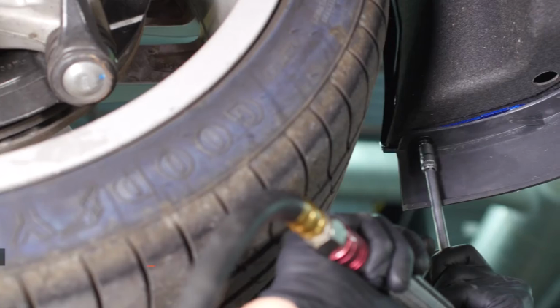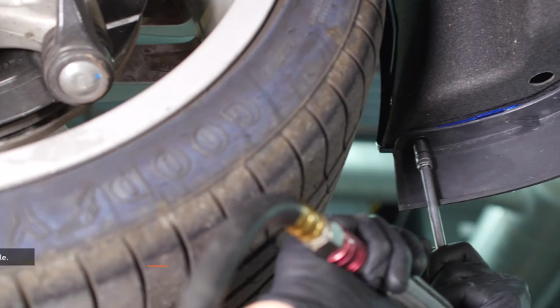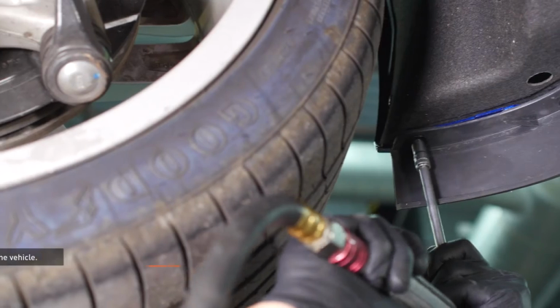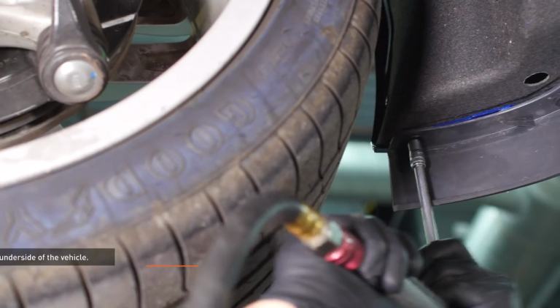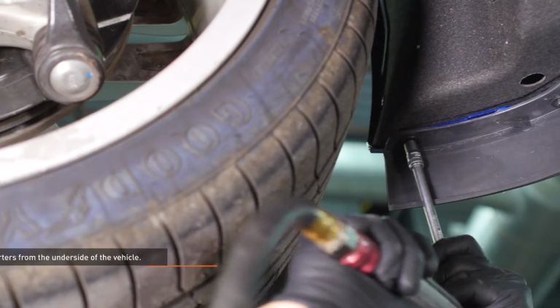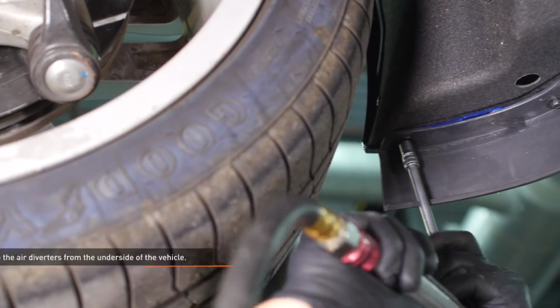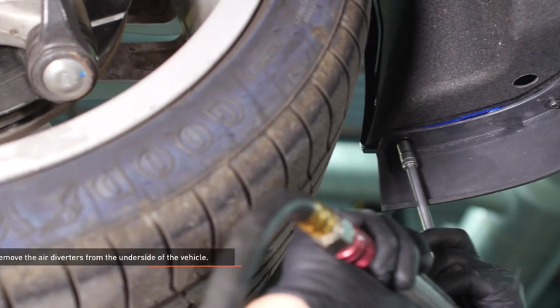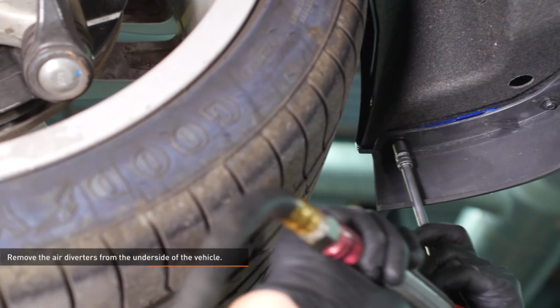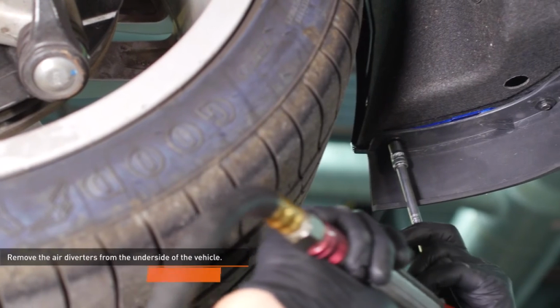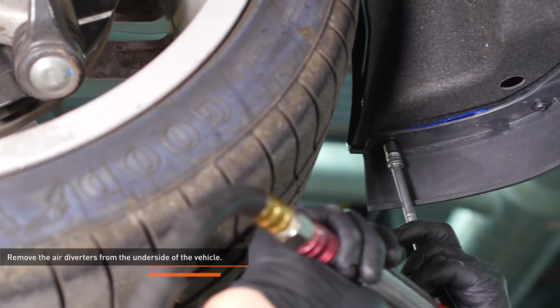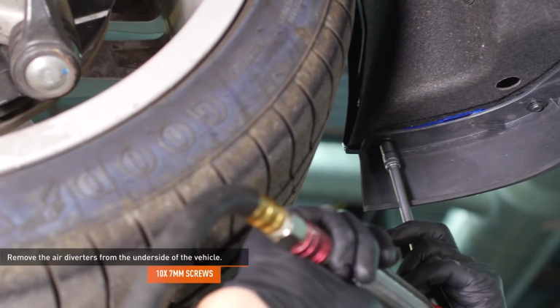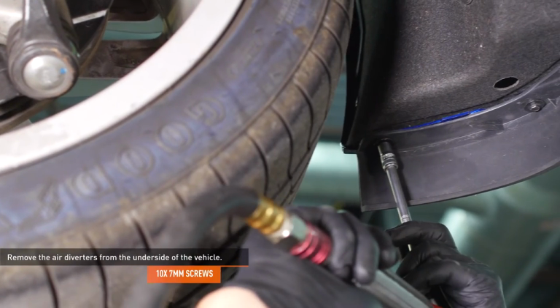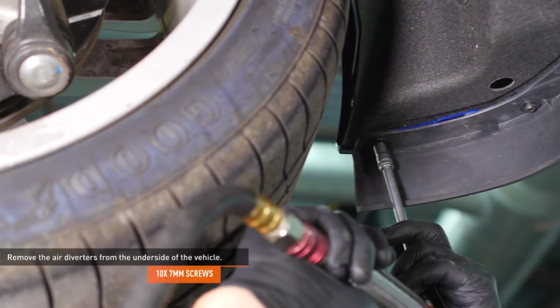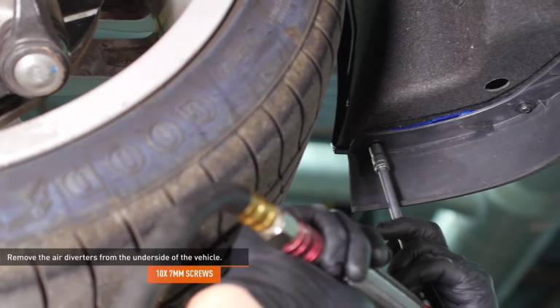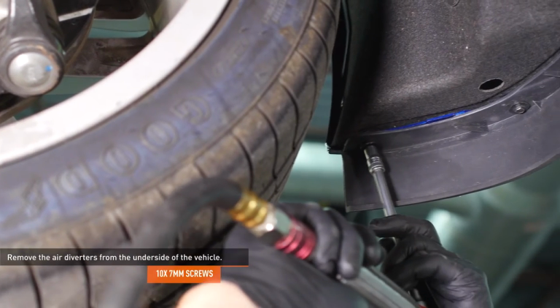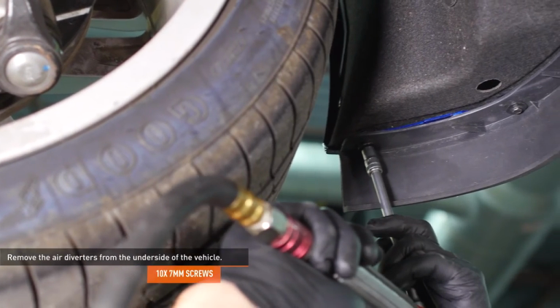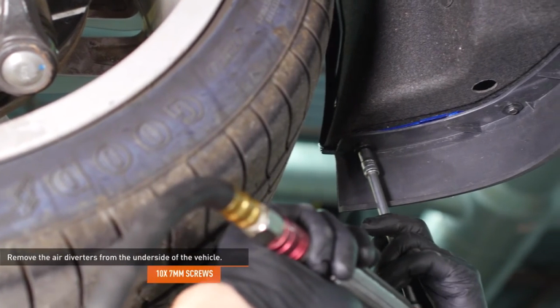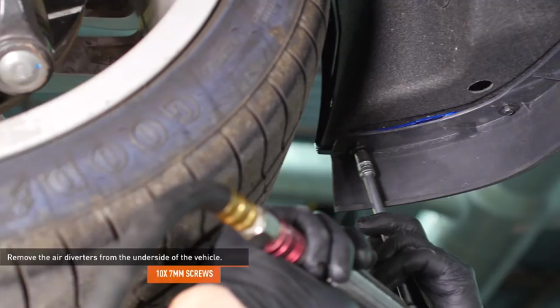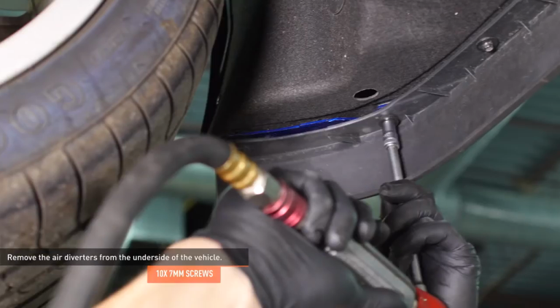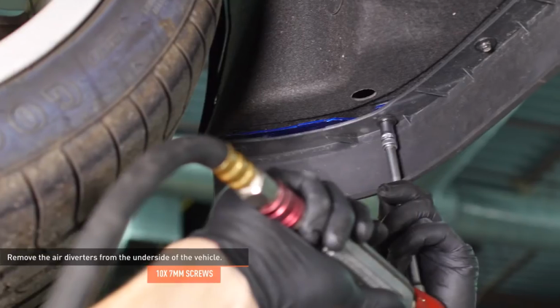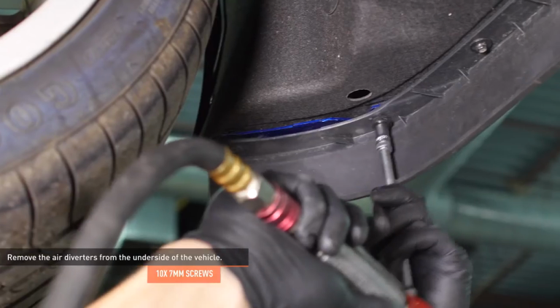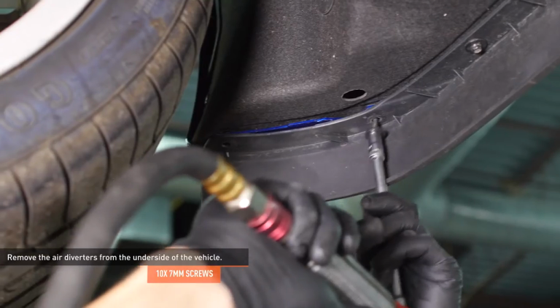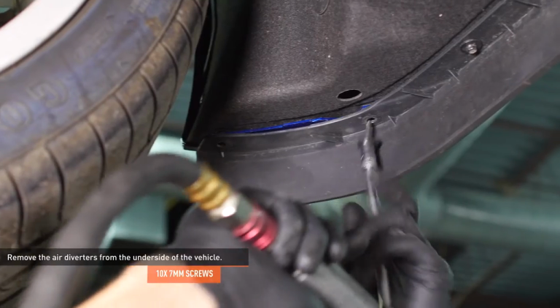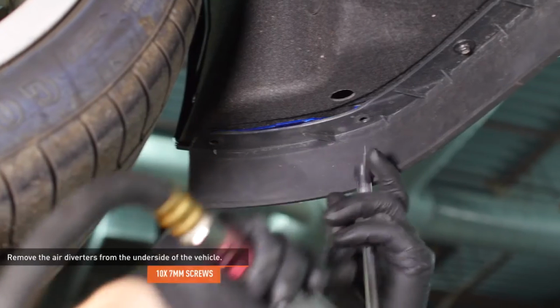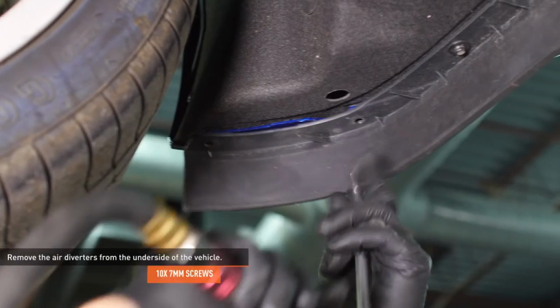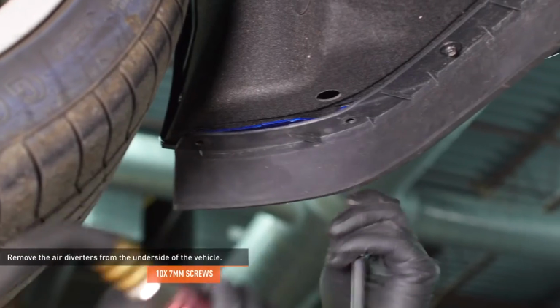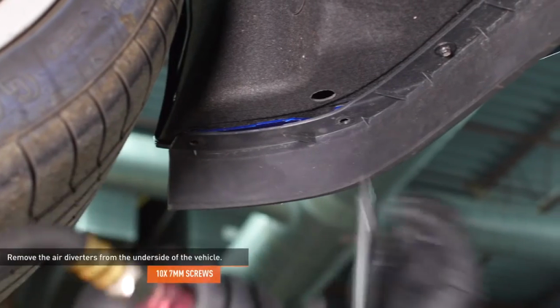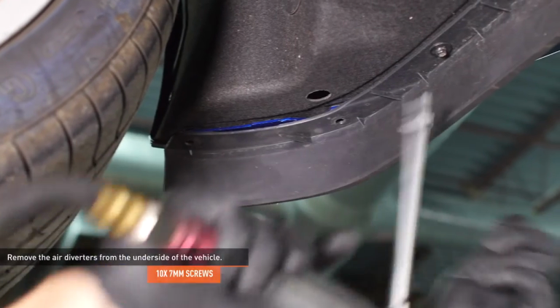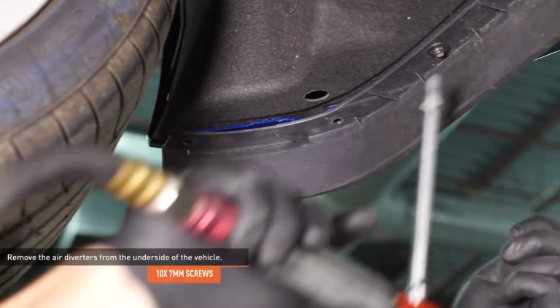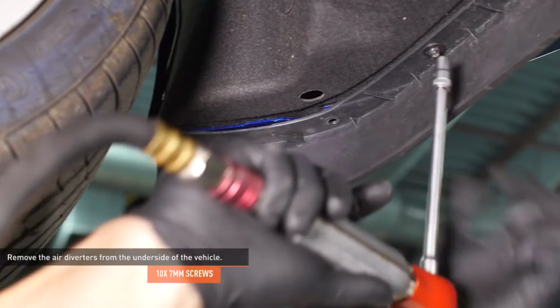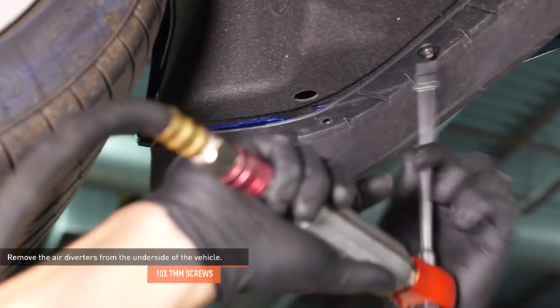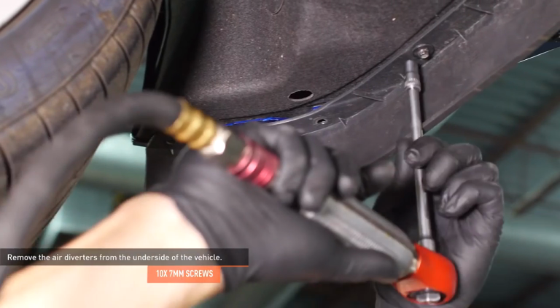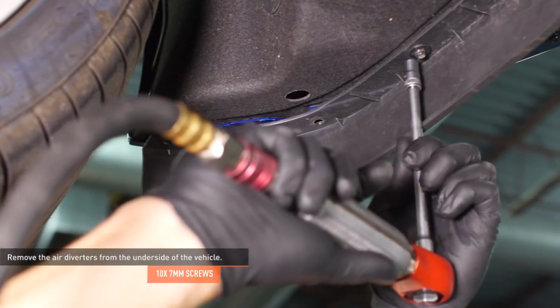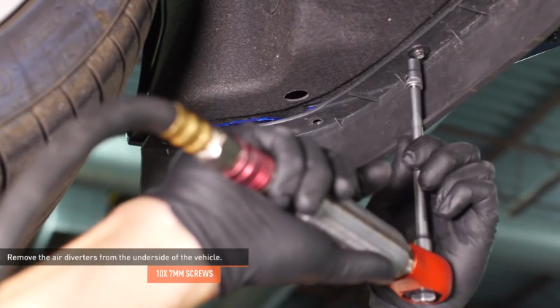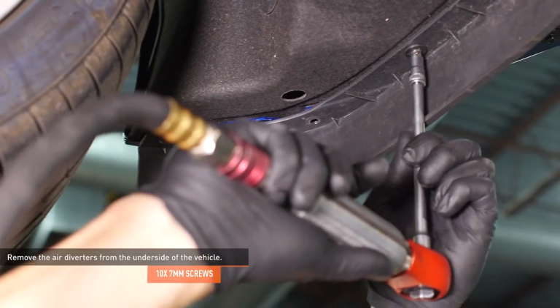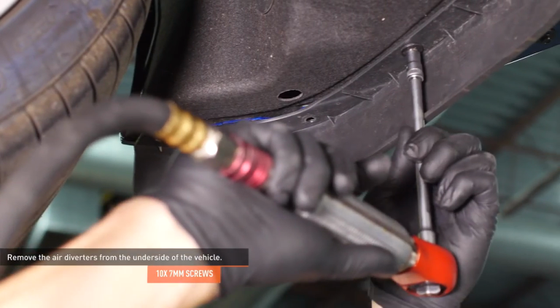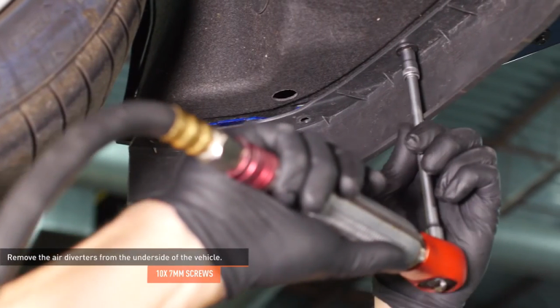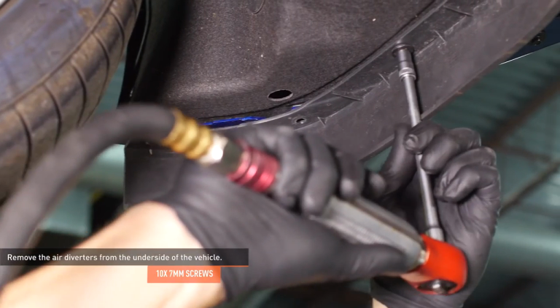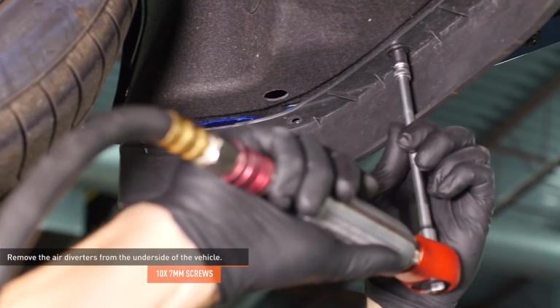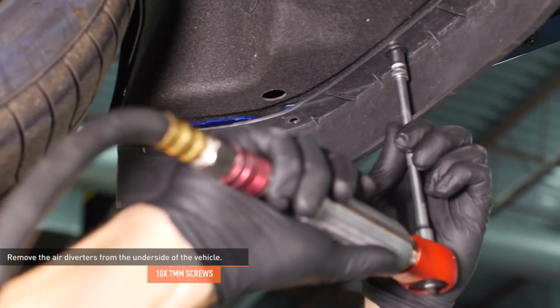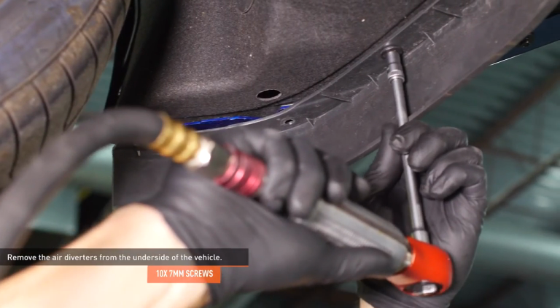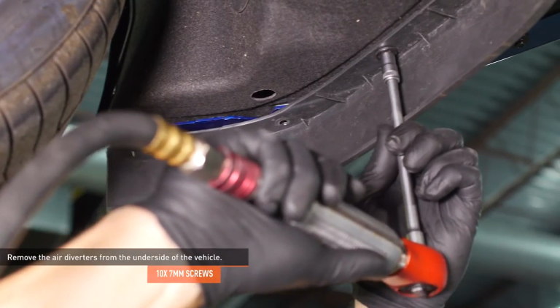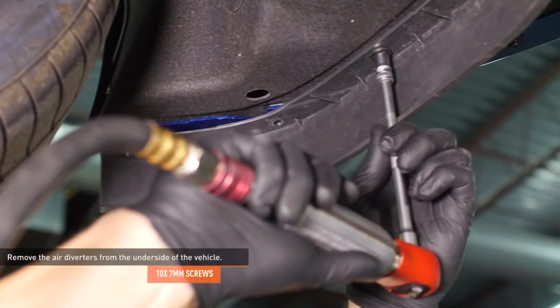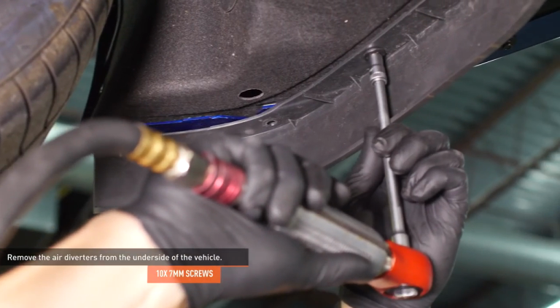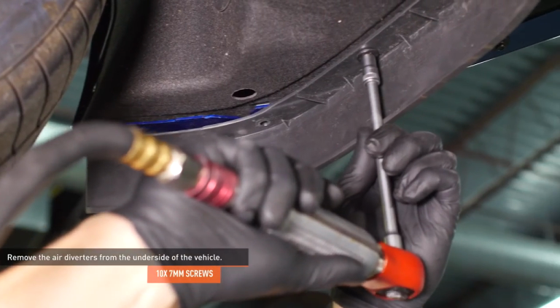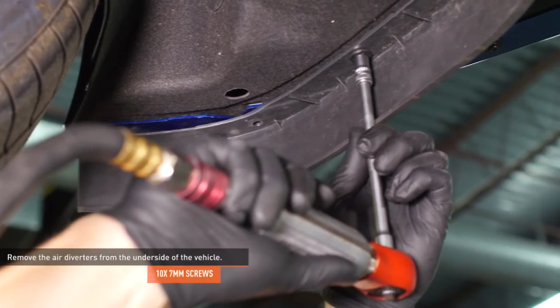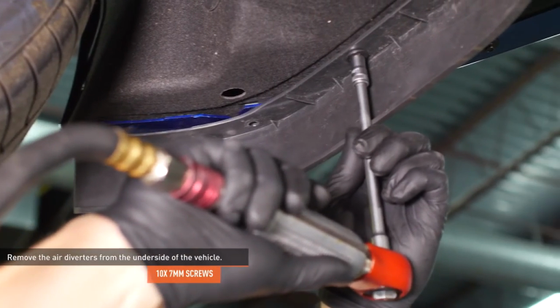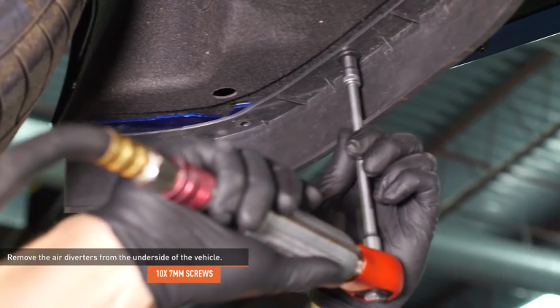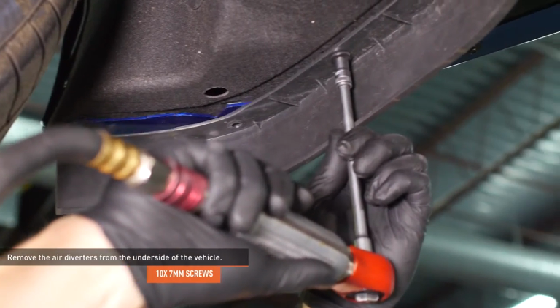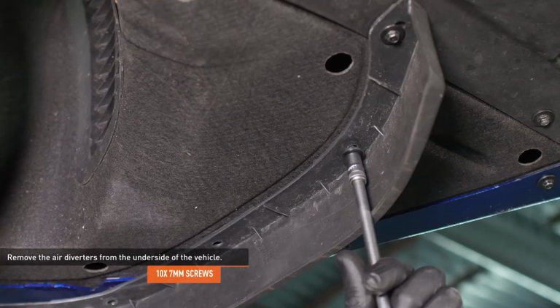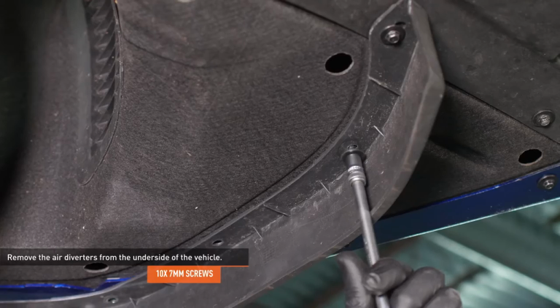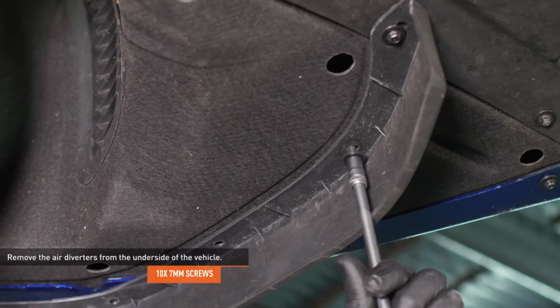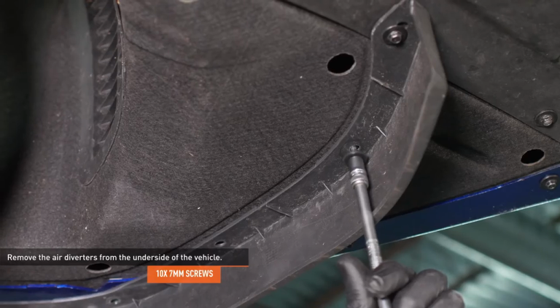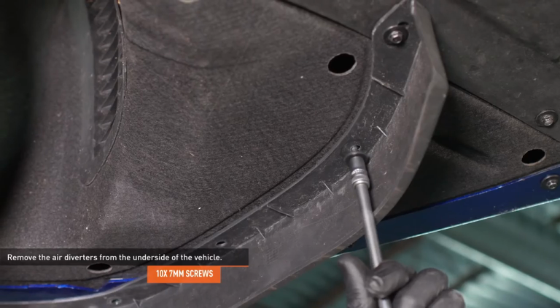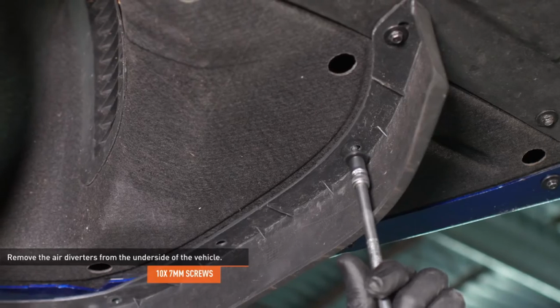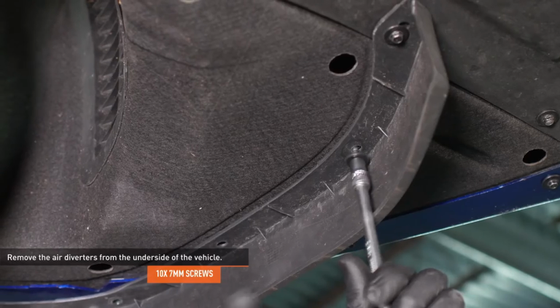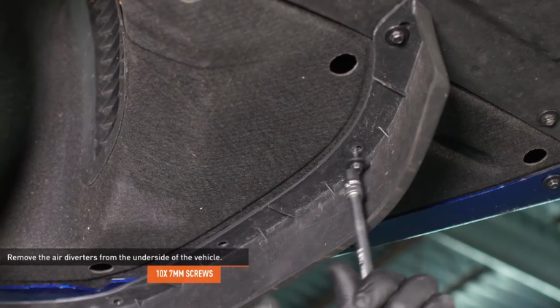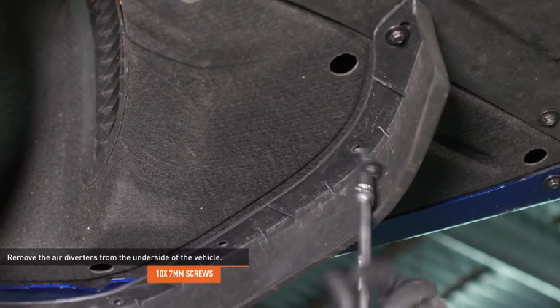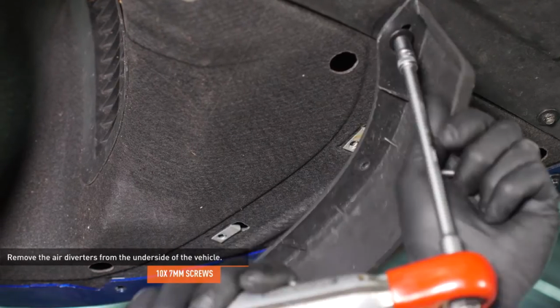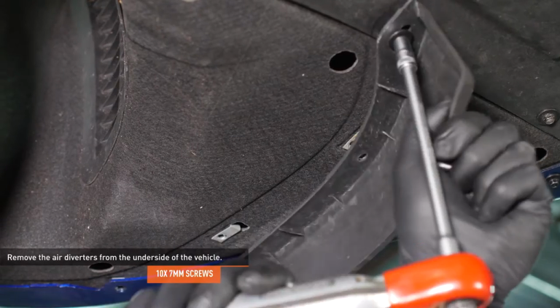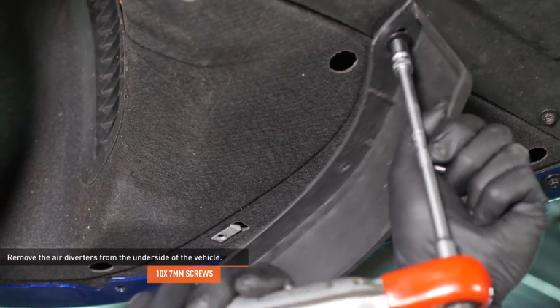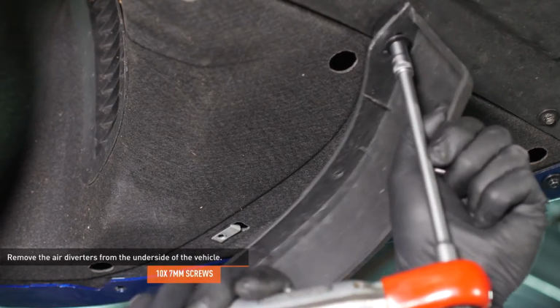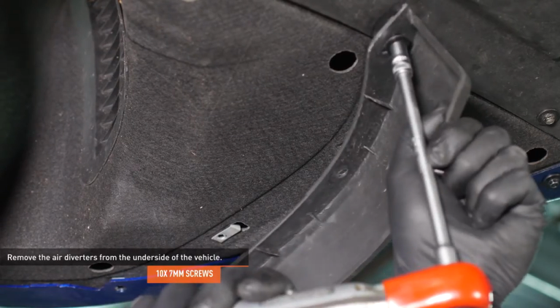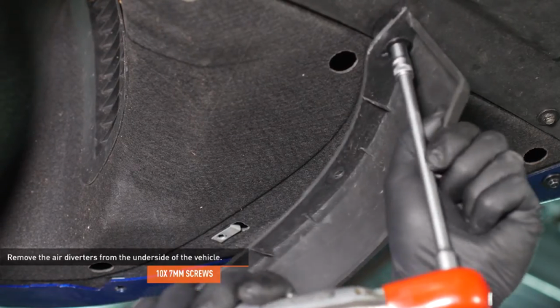Remove the five screws that secure the air diverter to the driver's side of the vehicle and remove the air diverter. Repeat this process on the passenger side.